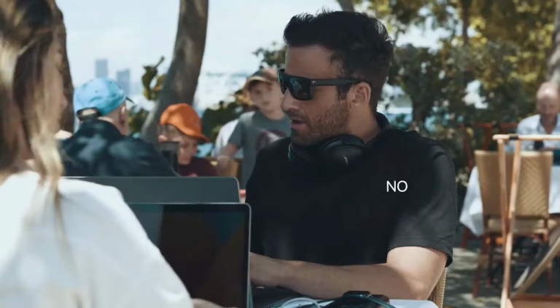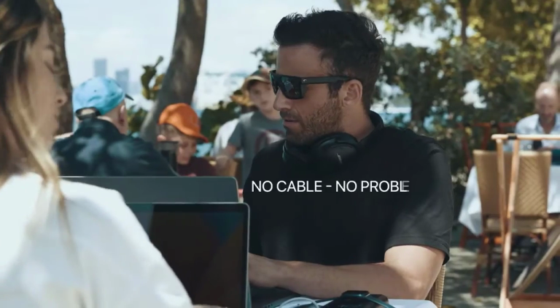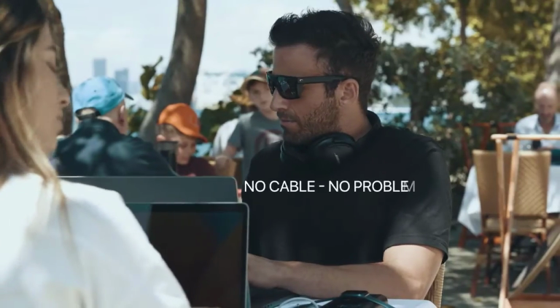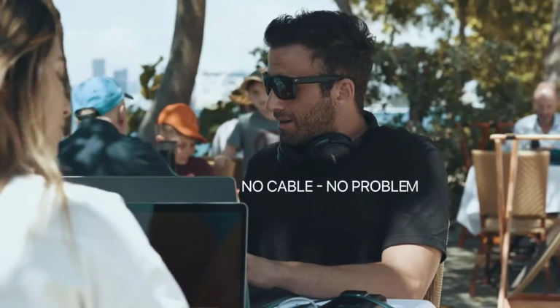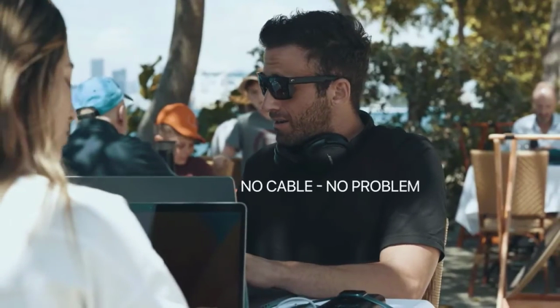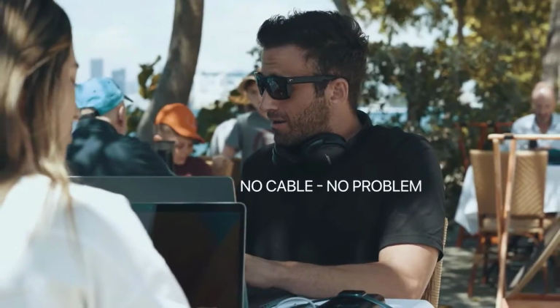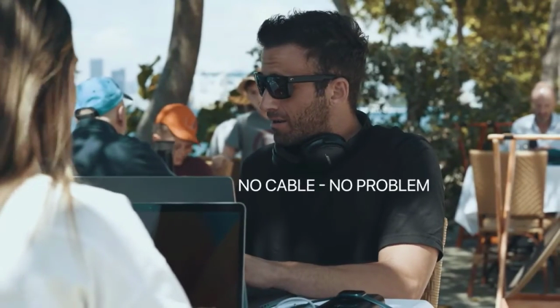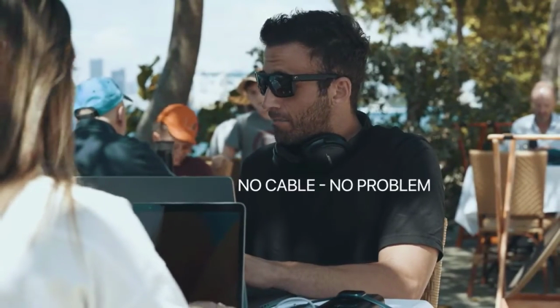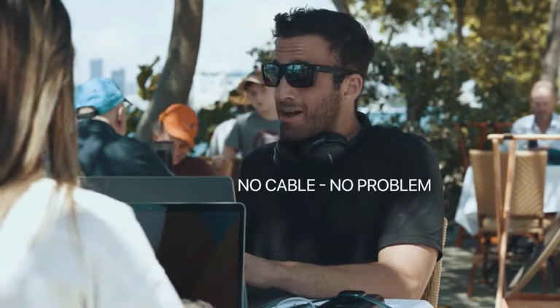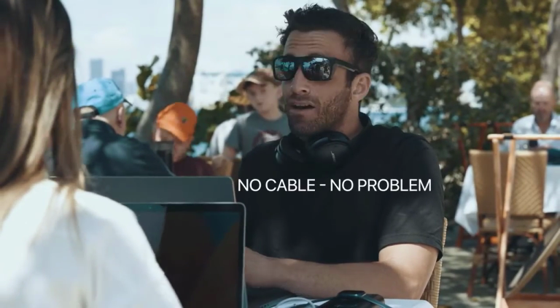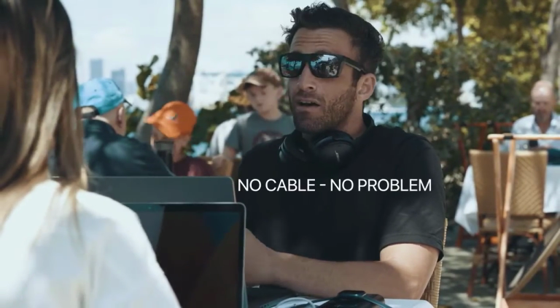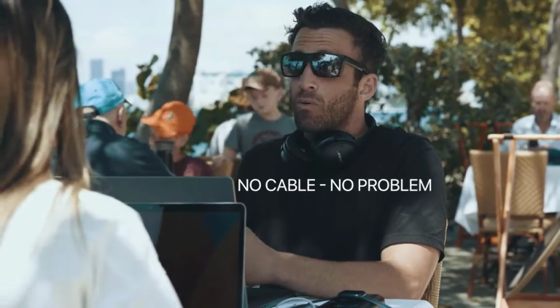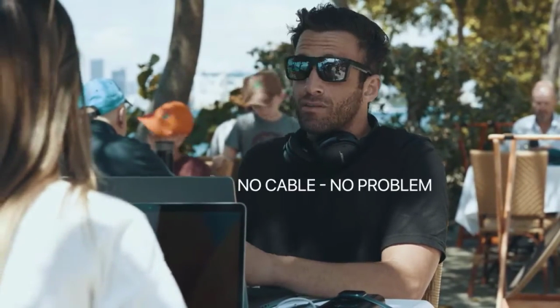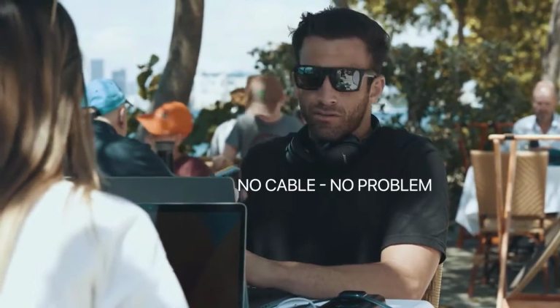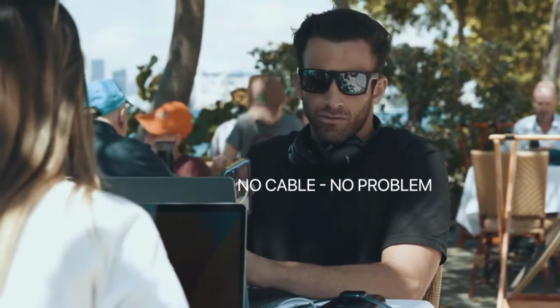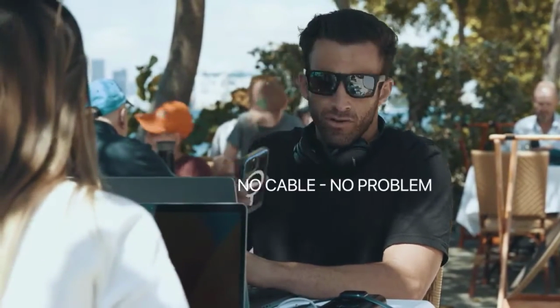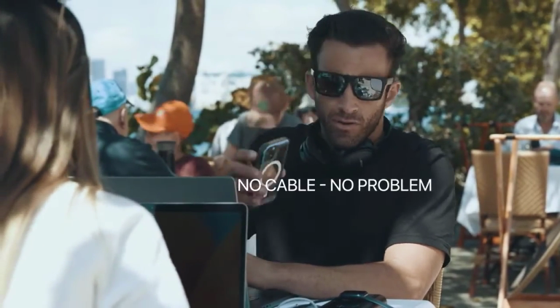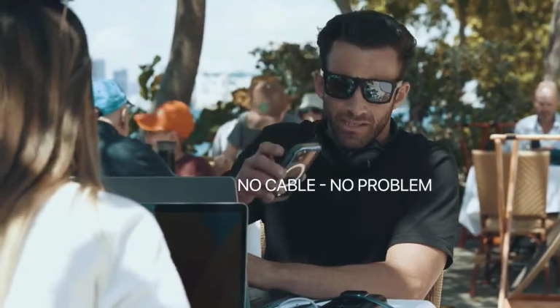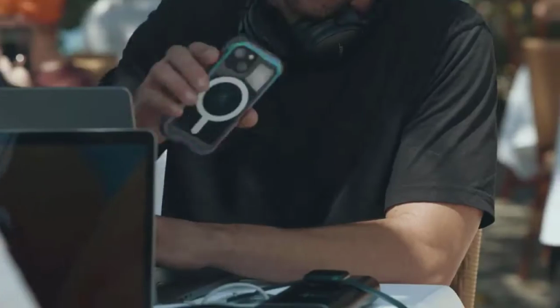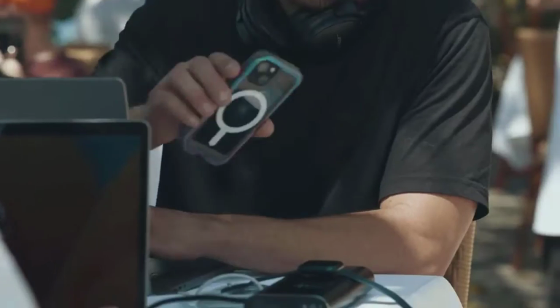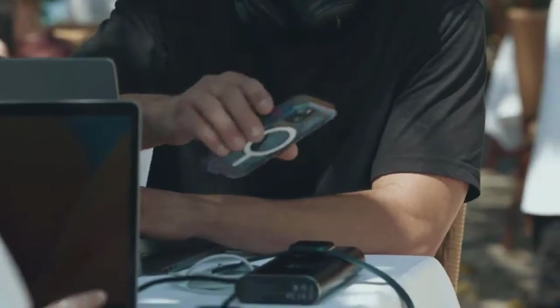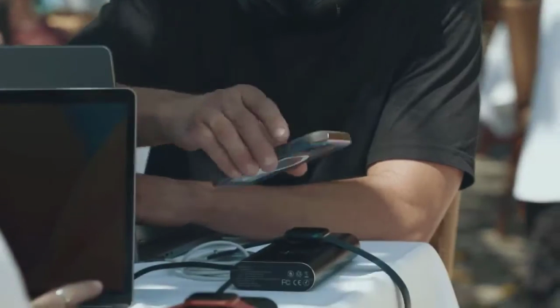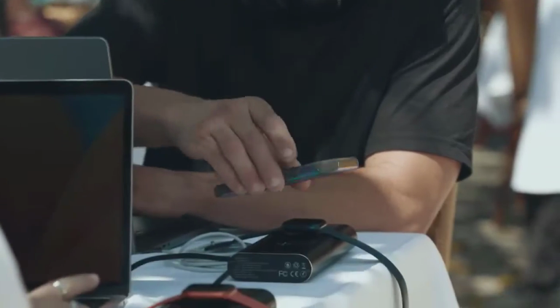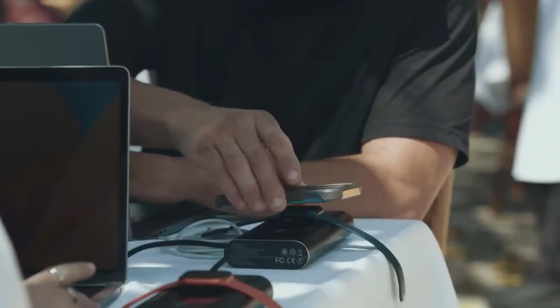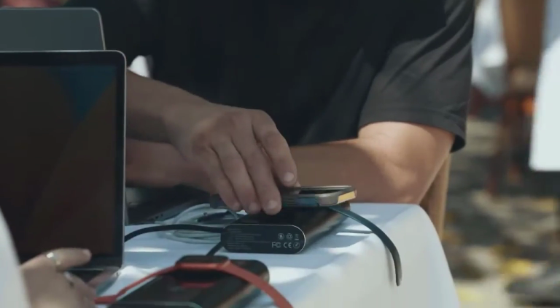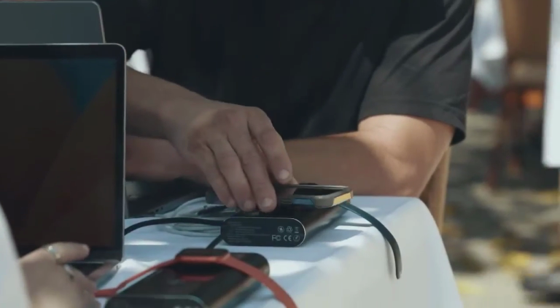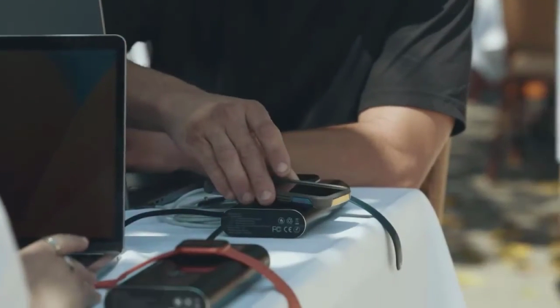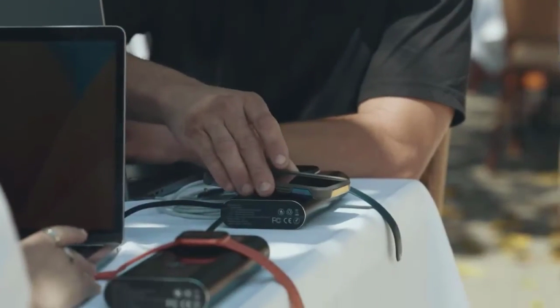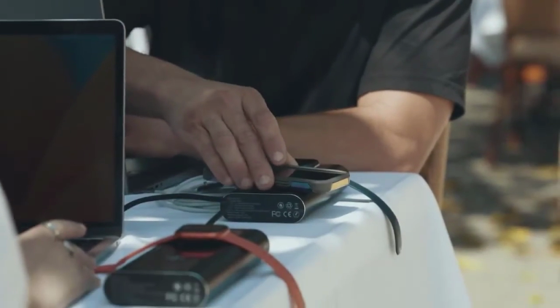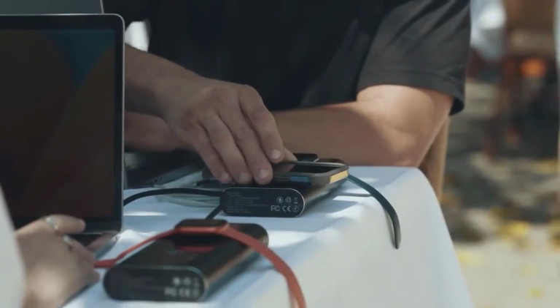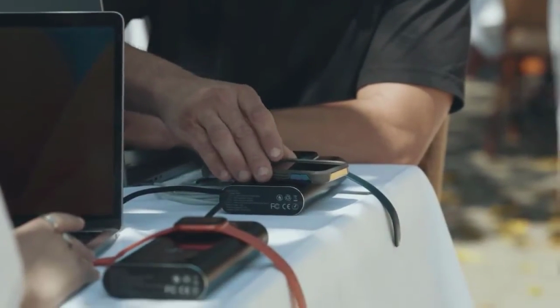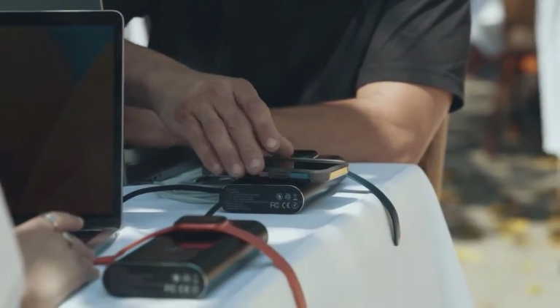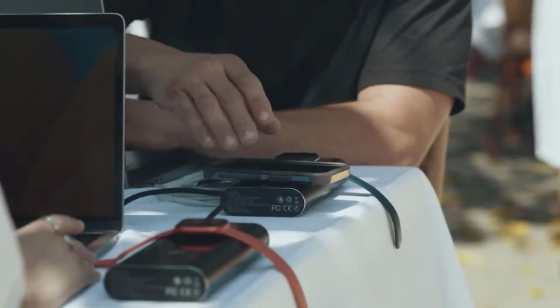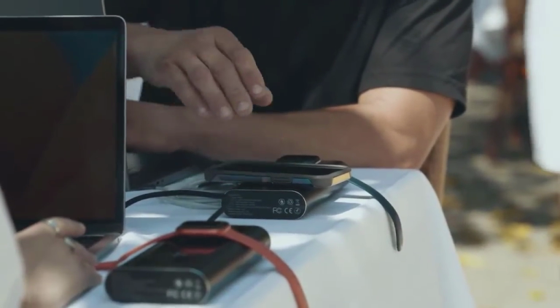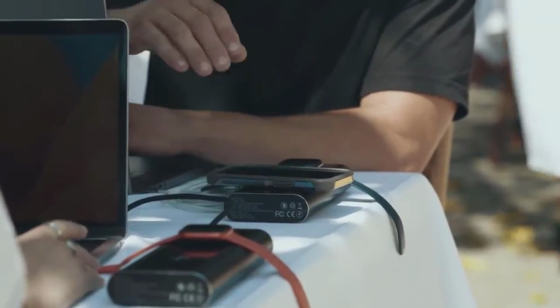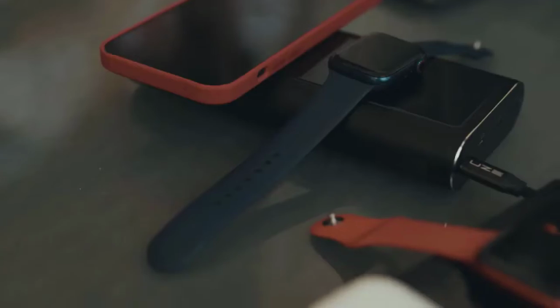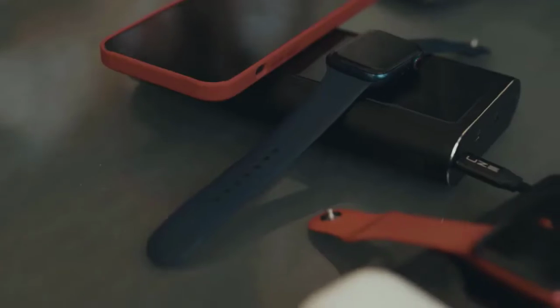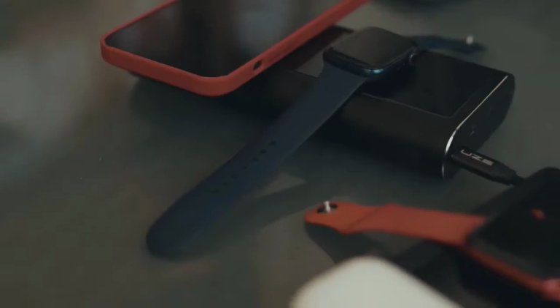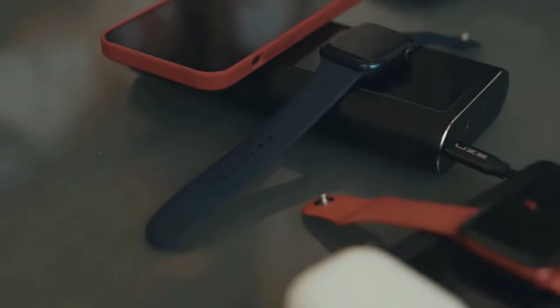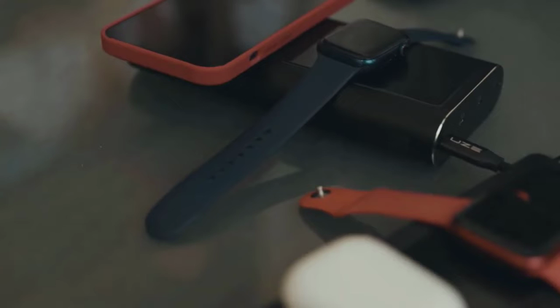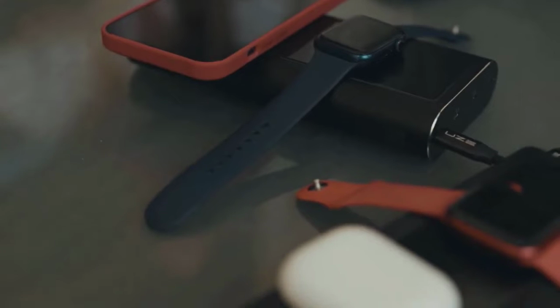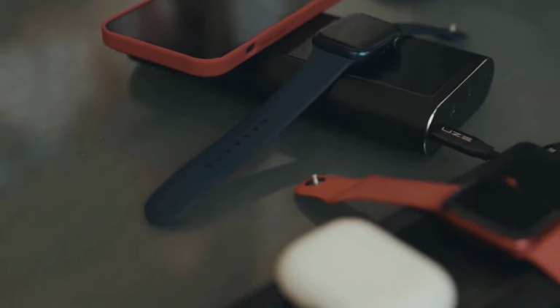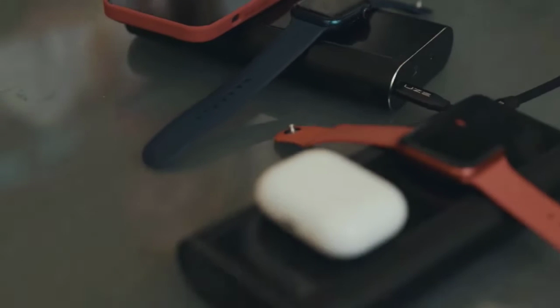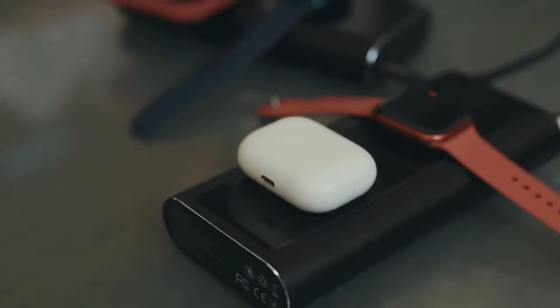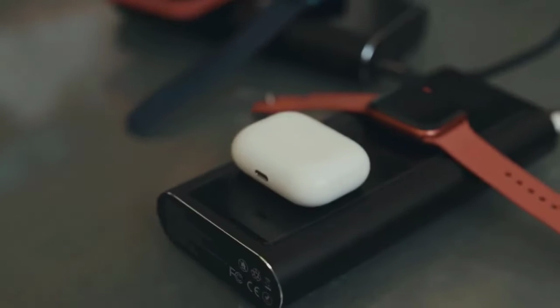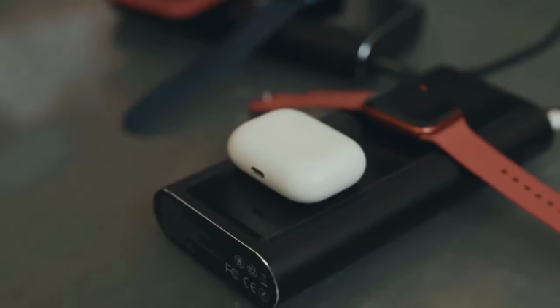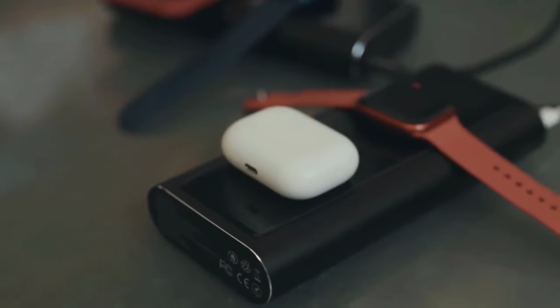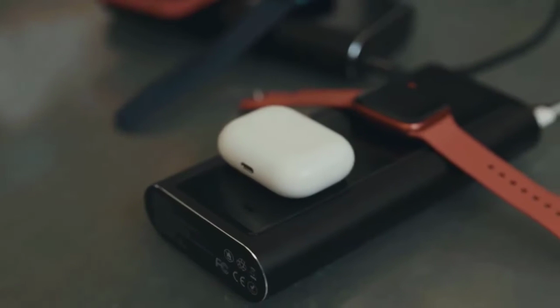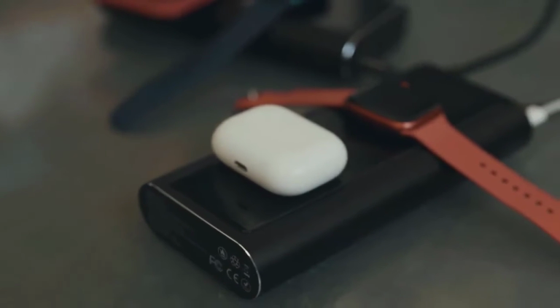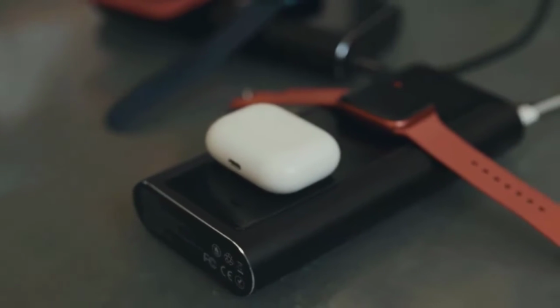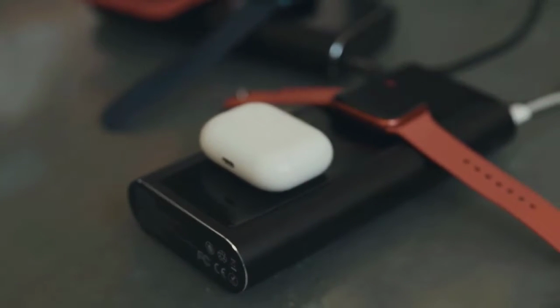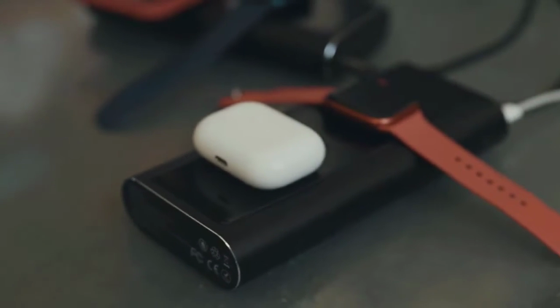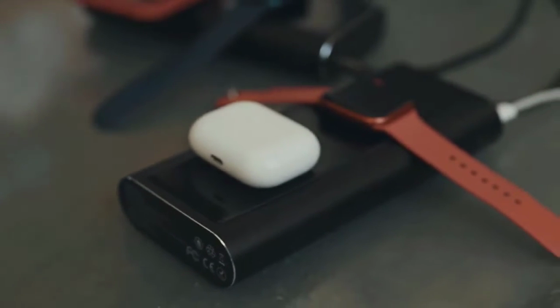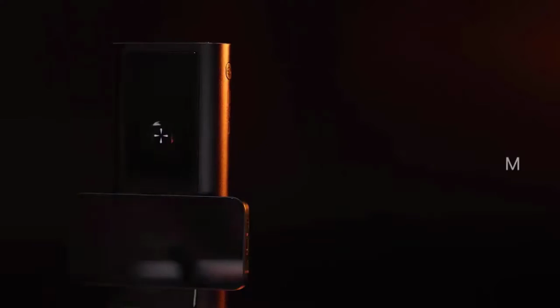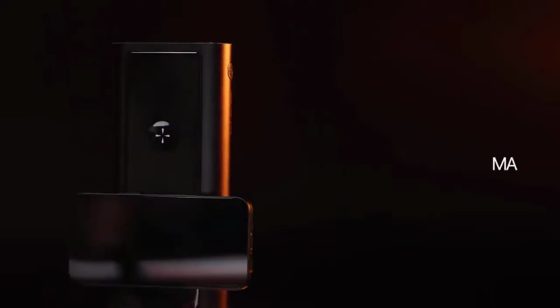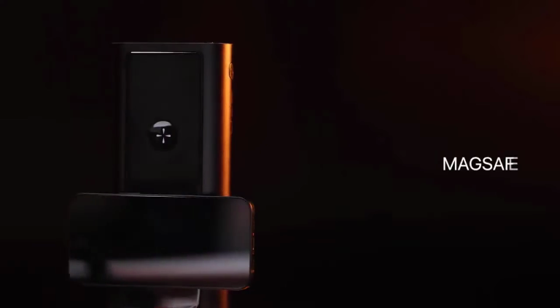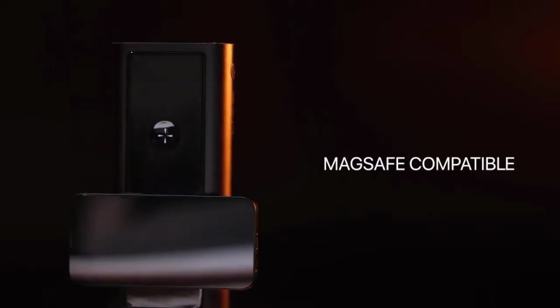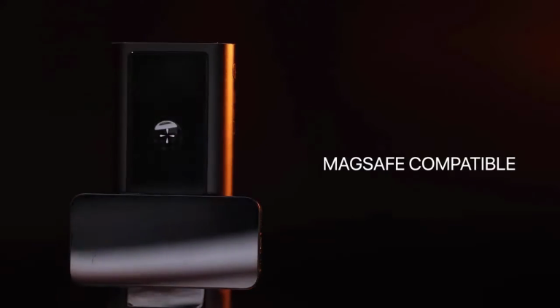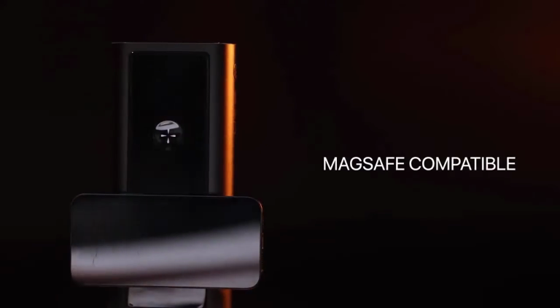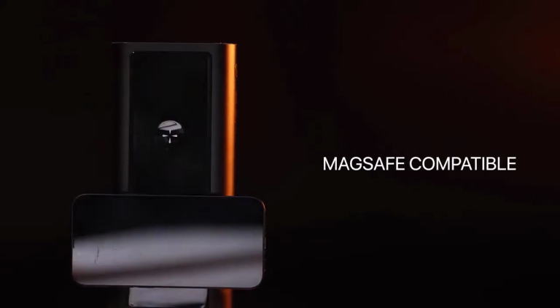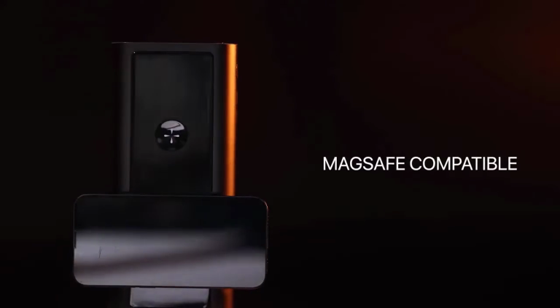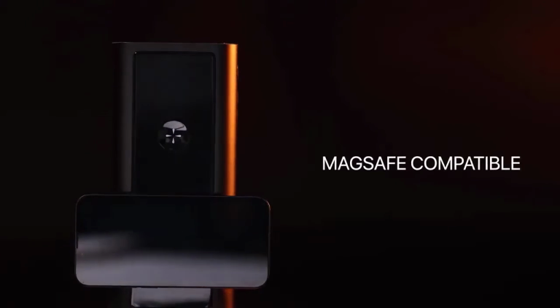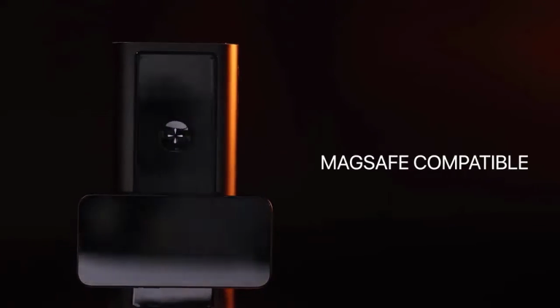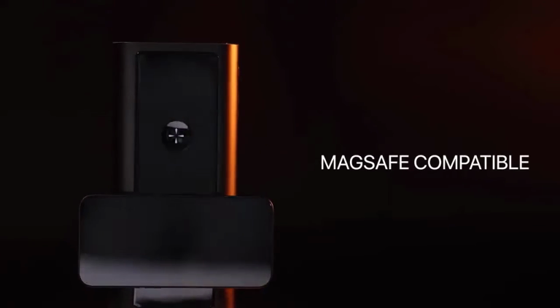No cable? No problem. Our Qi-certified wireless pad allows you to charge any device wirelessly and is MagSafe compatible.